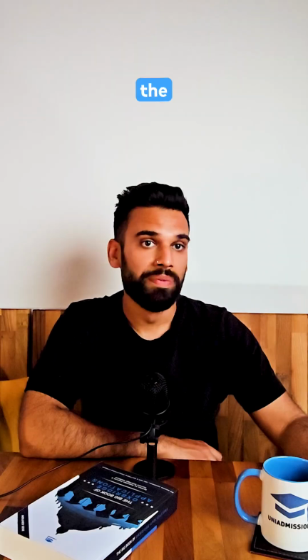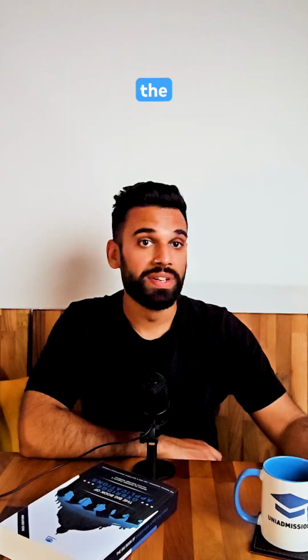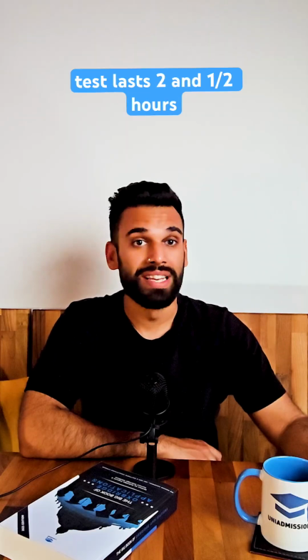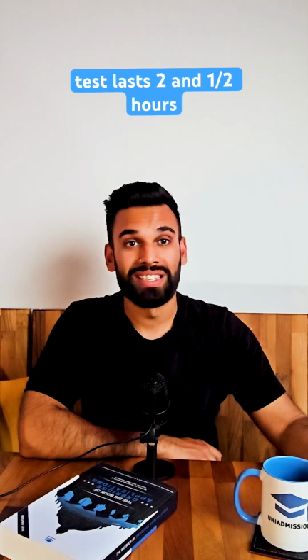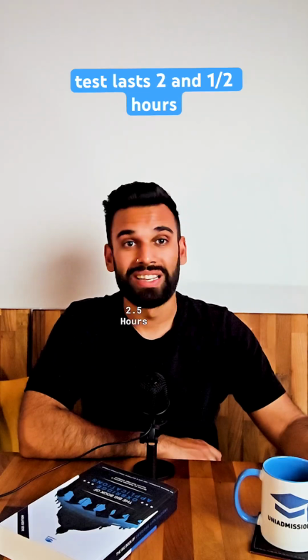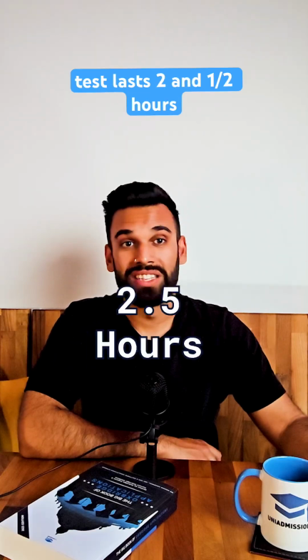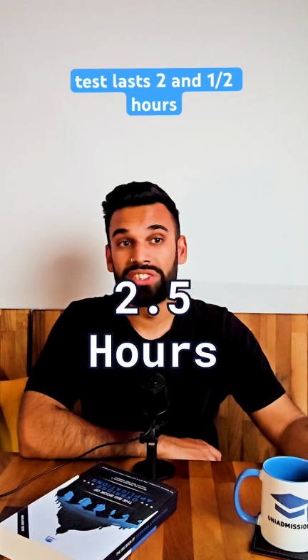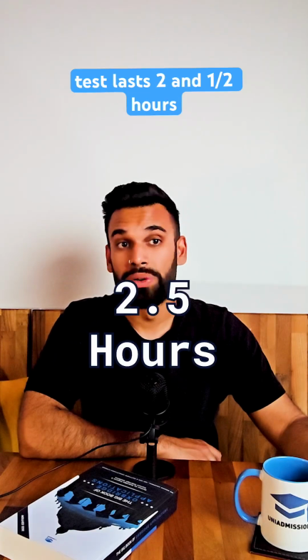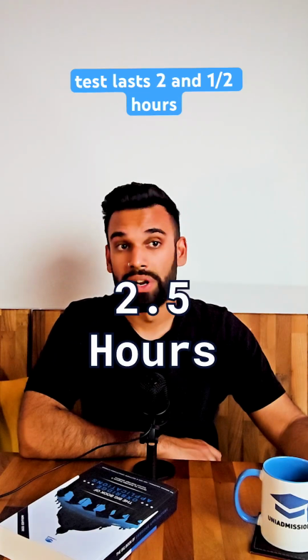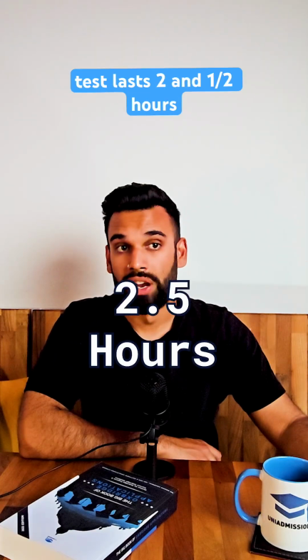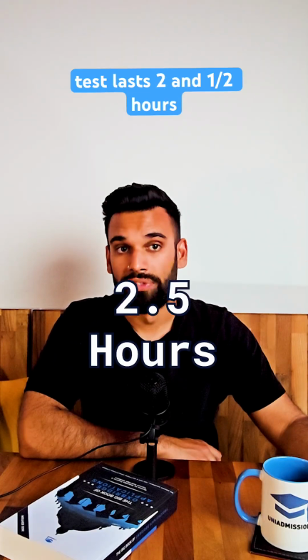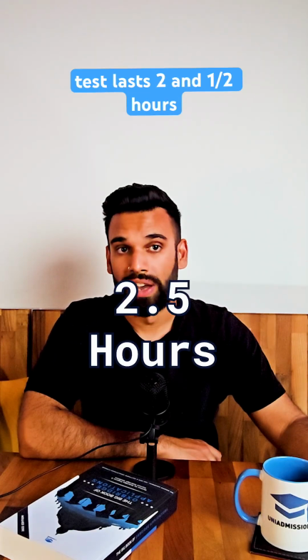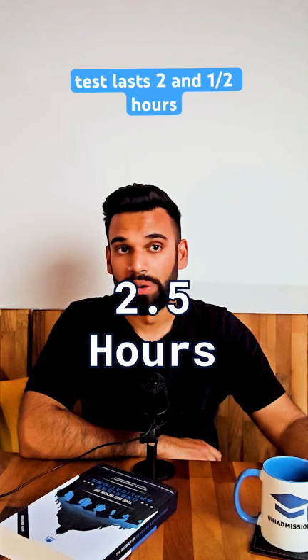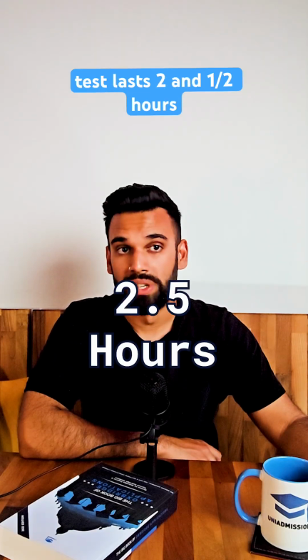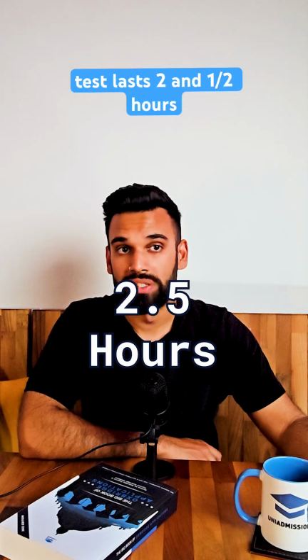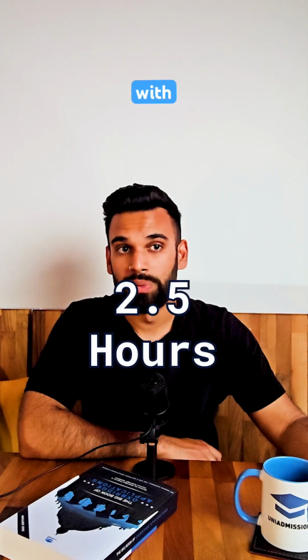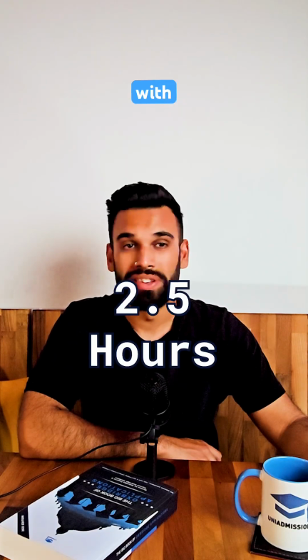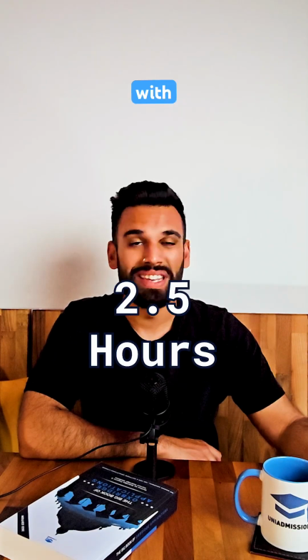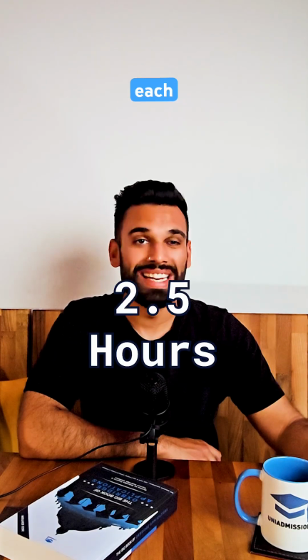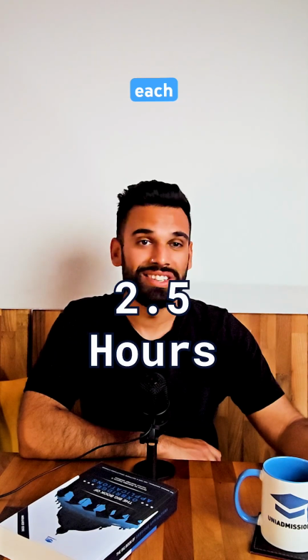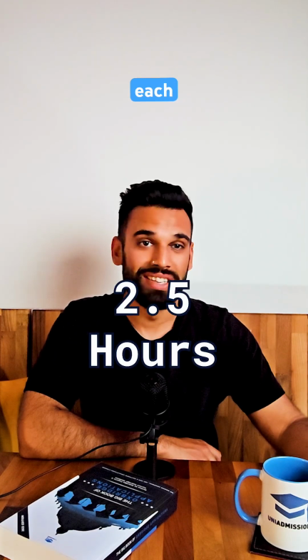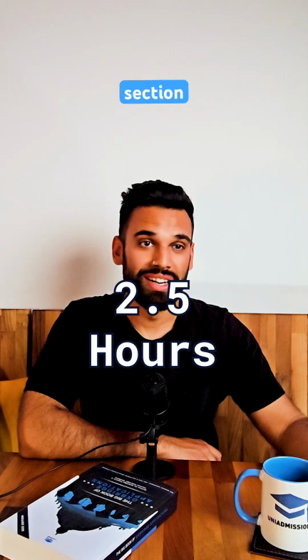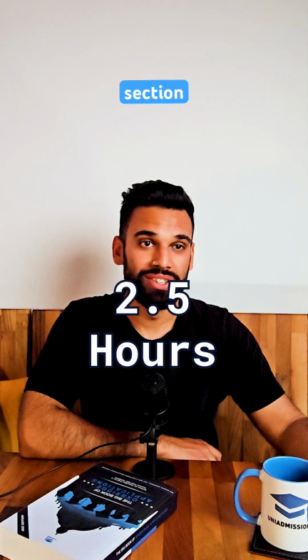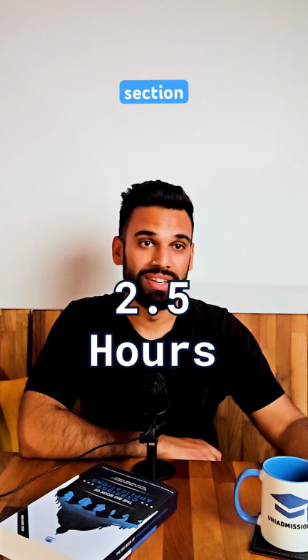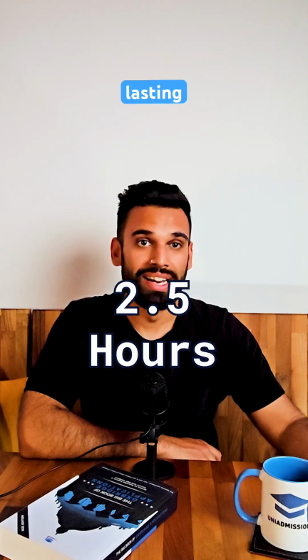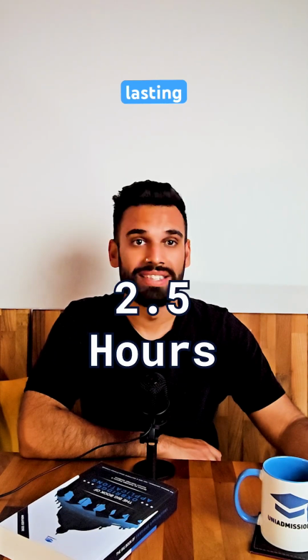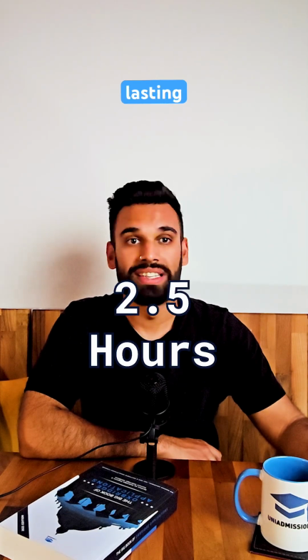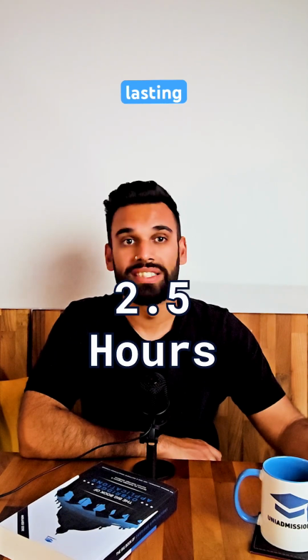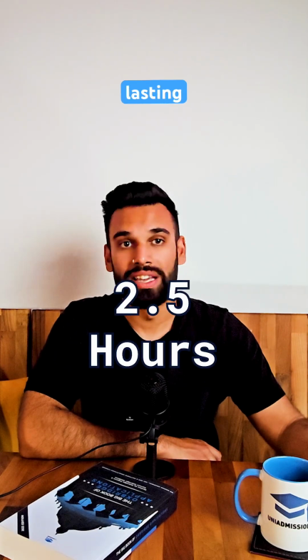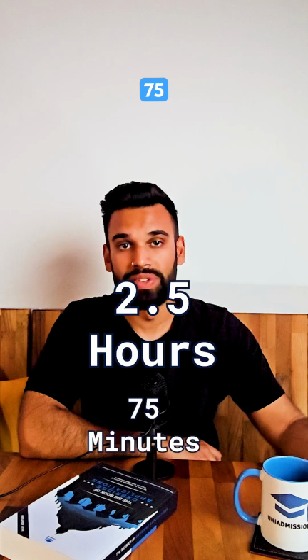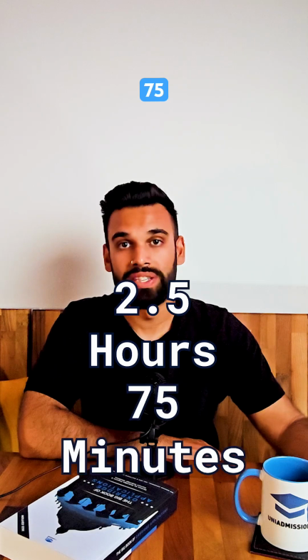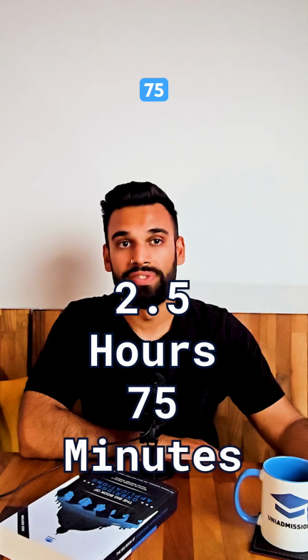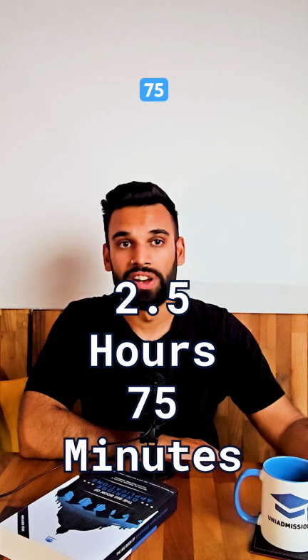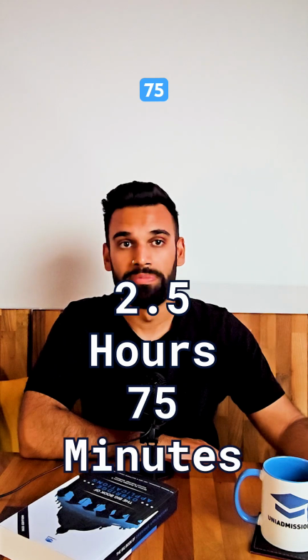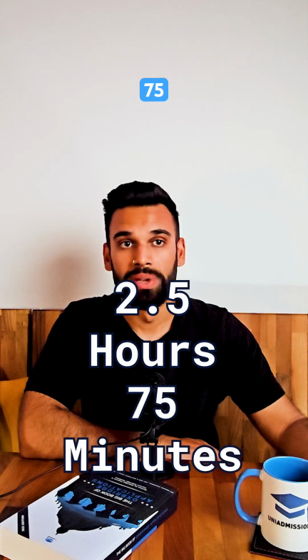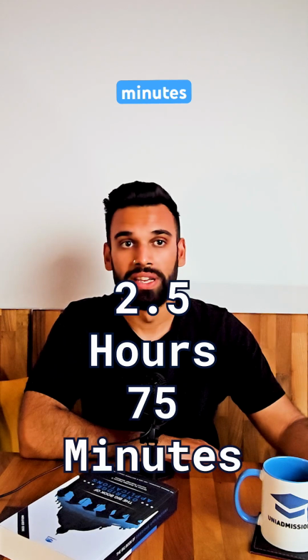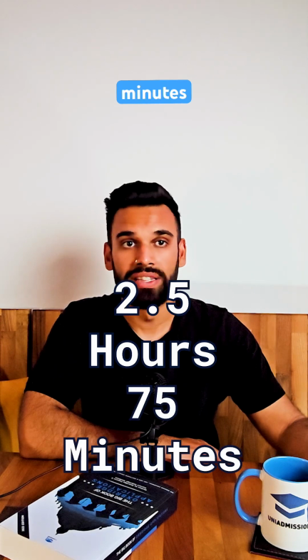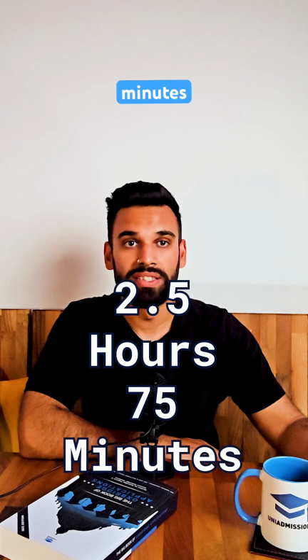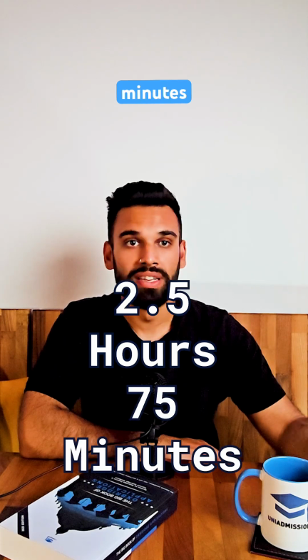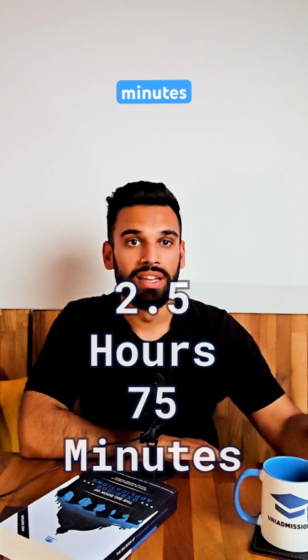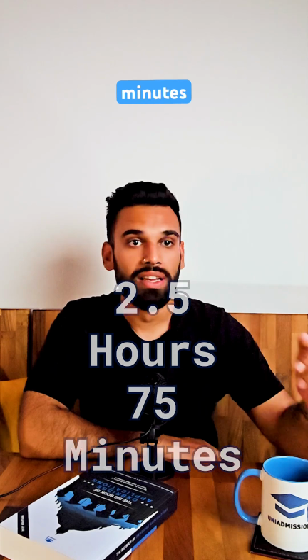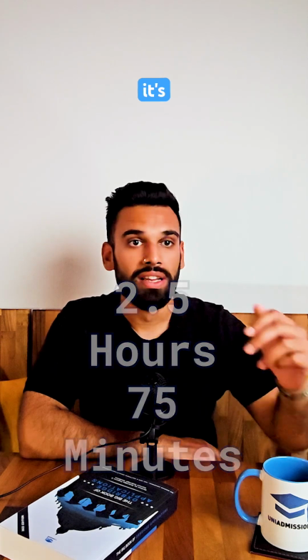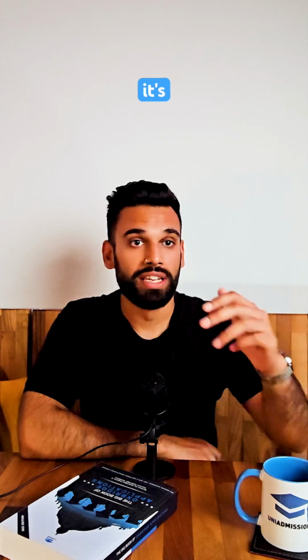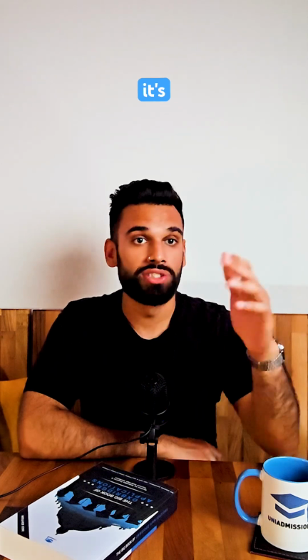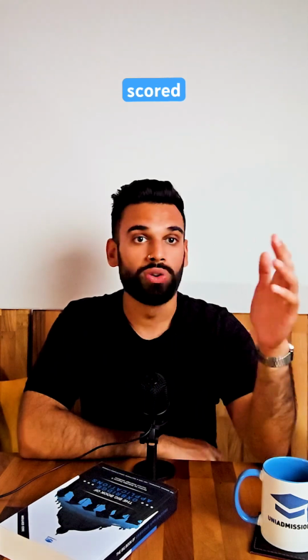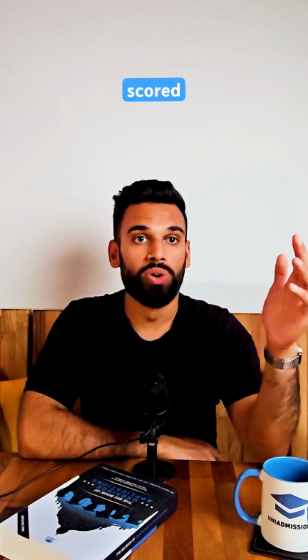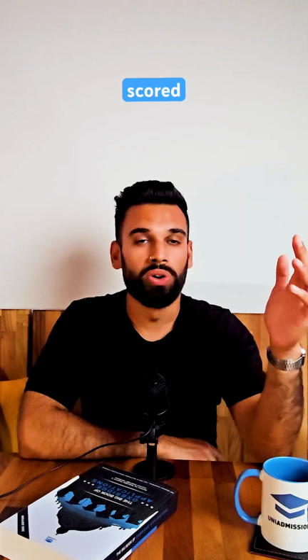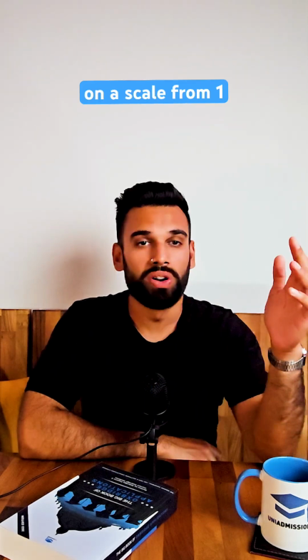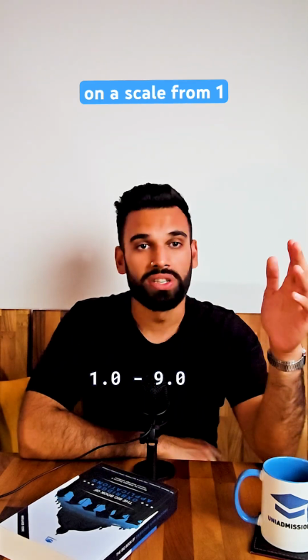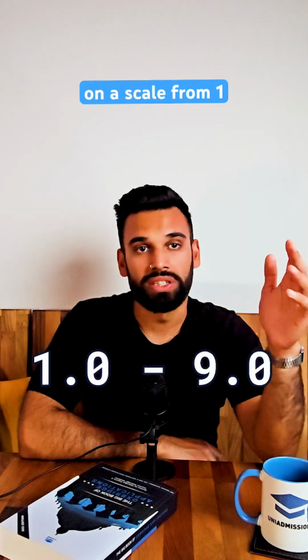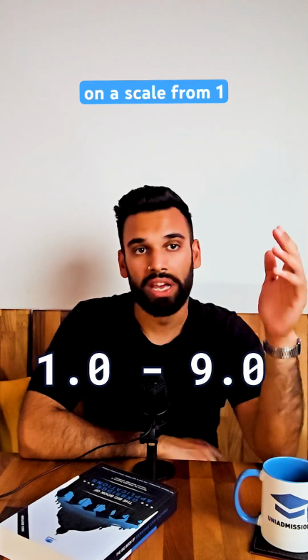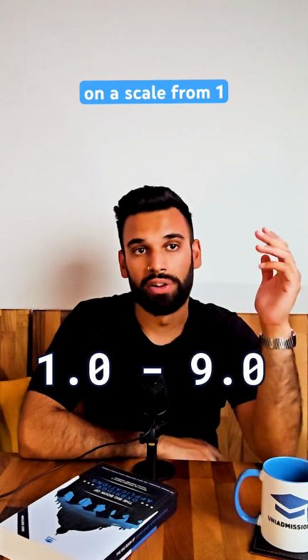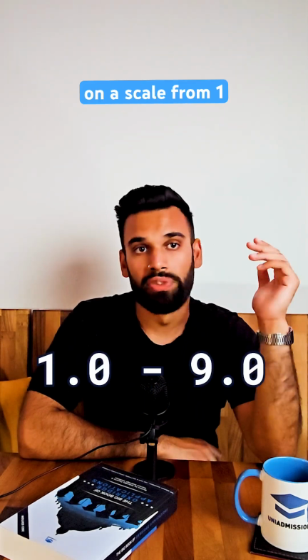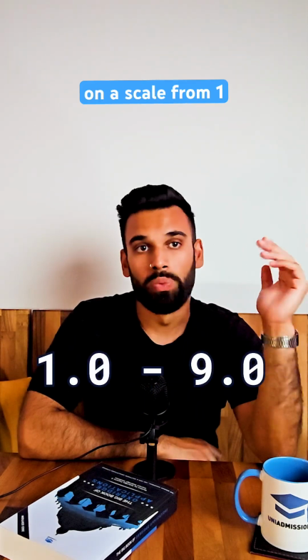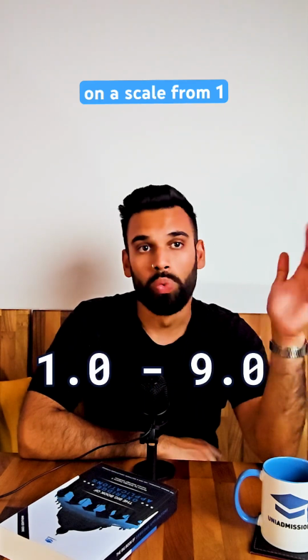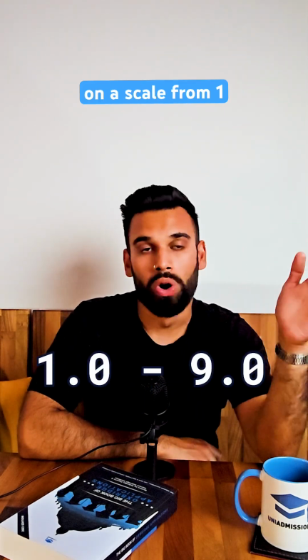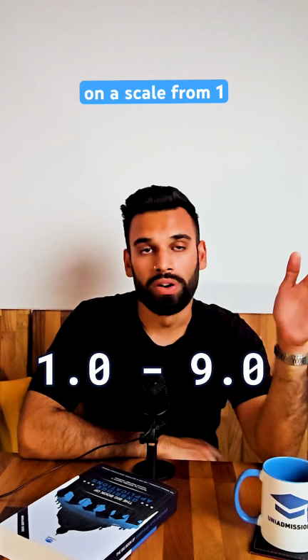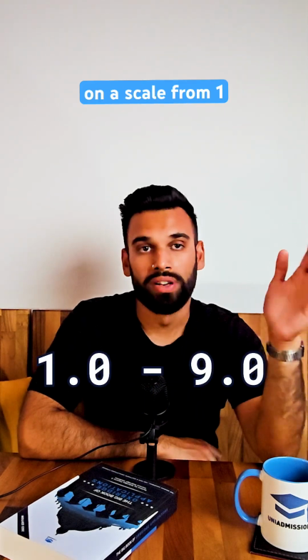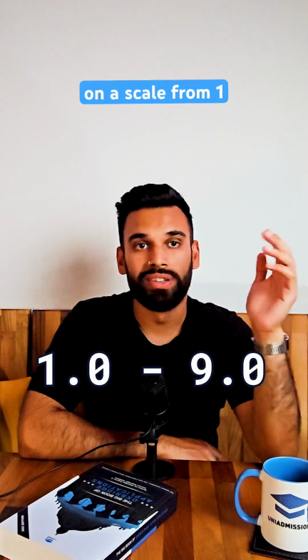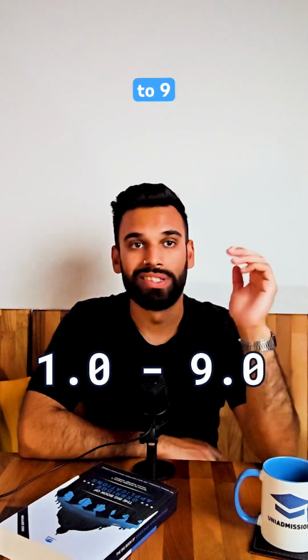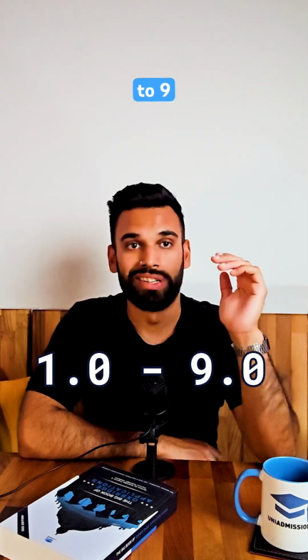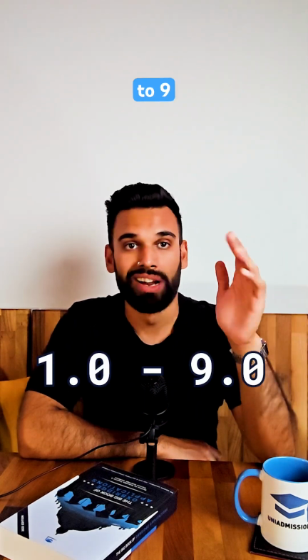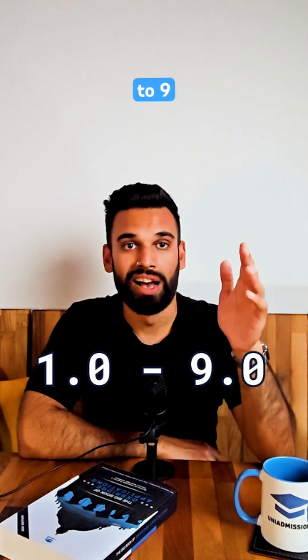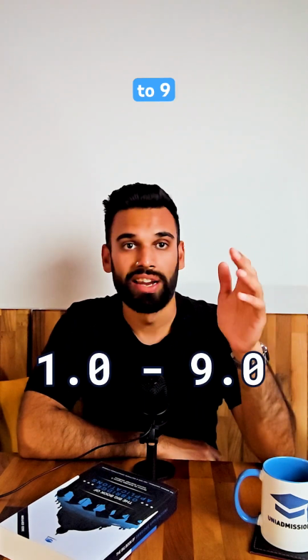The test lasts two and a half hours with each section lasting 75 minutes. It's scored on a scale from one to nine.